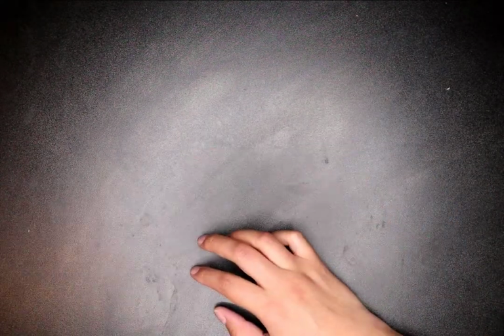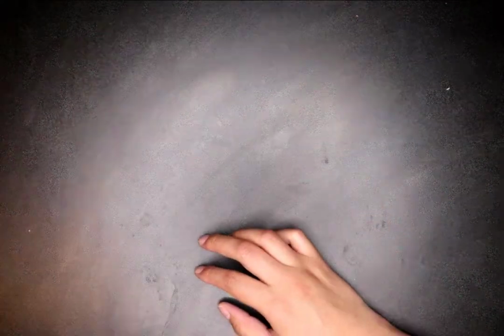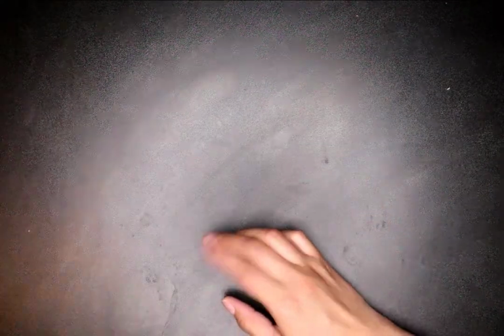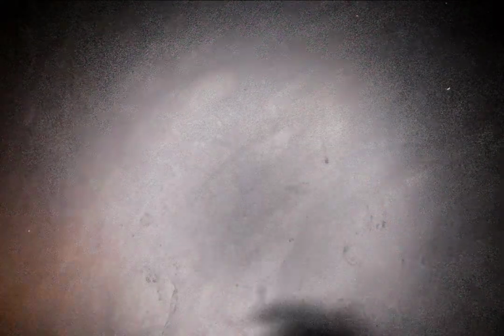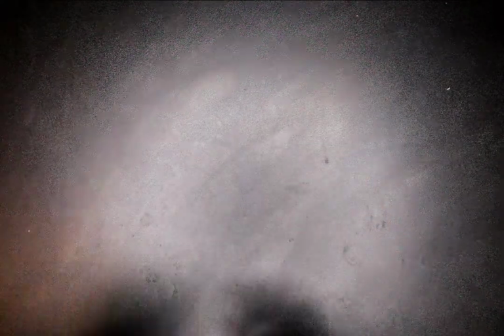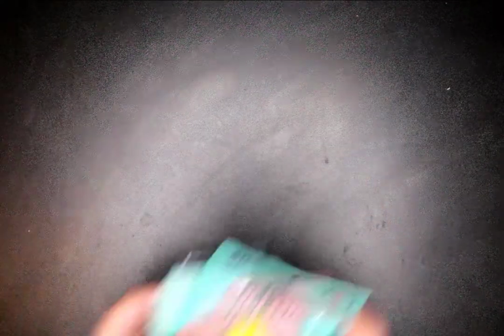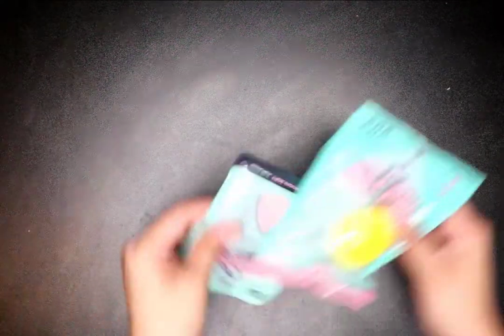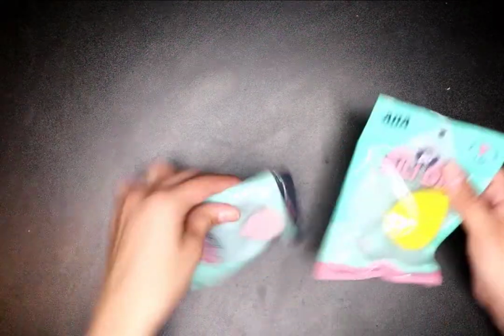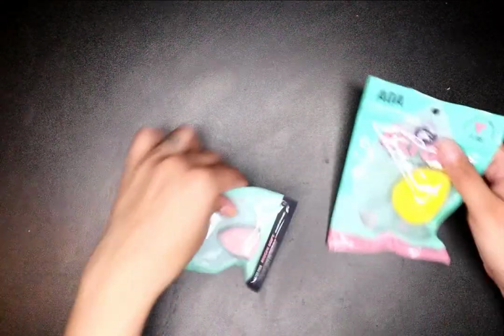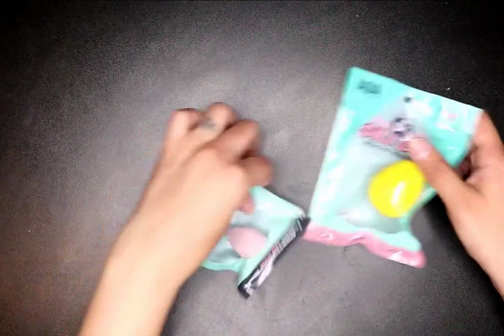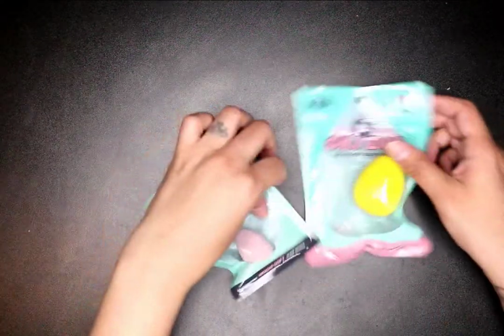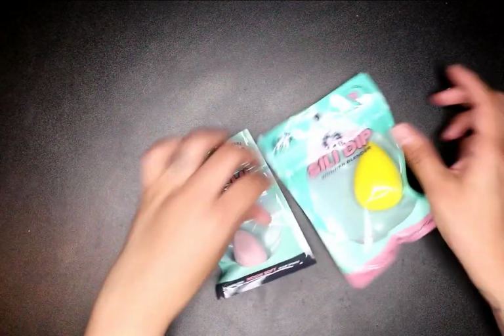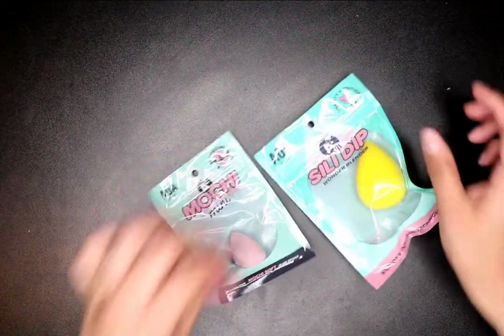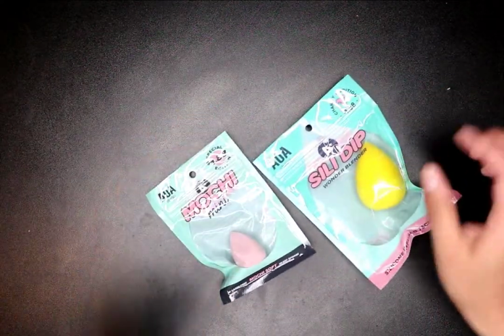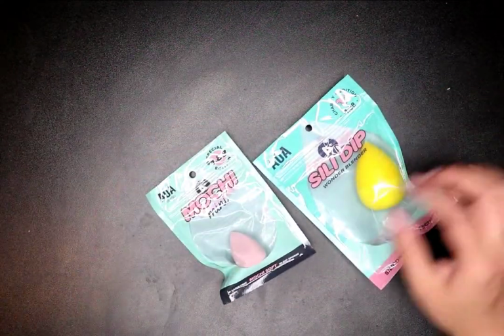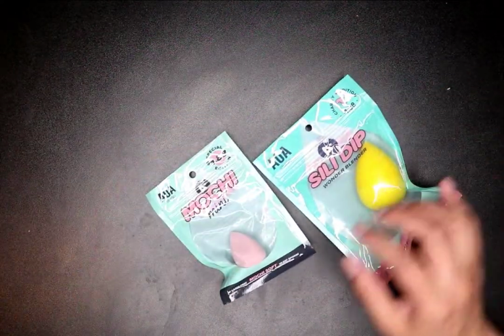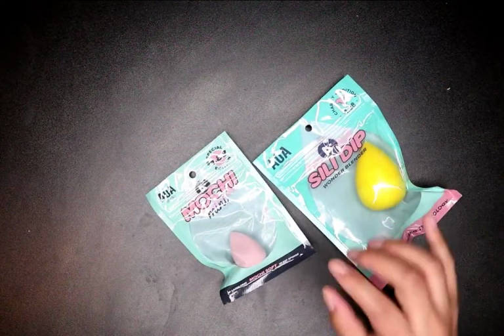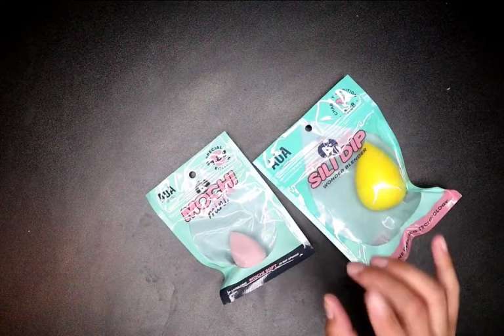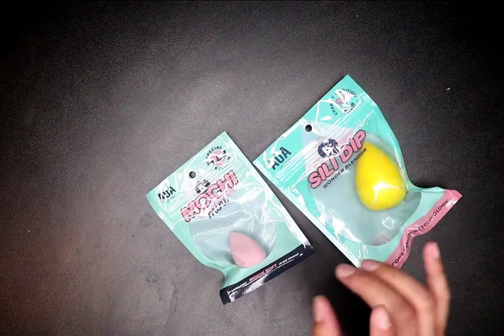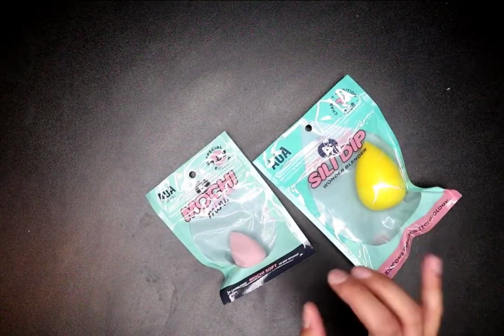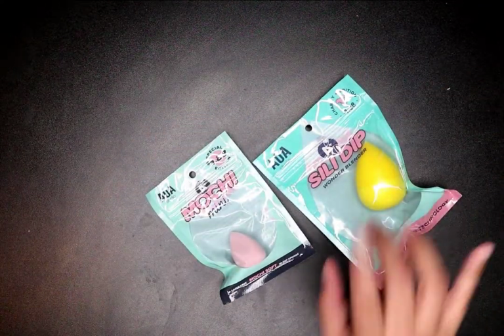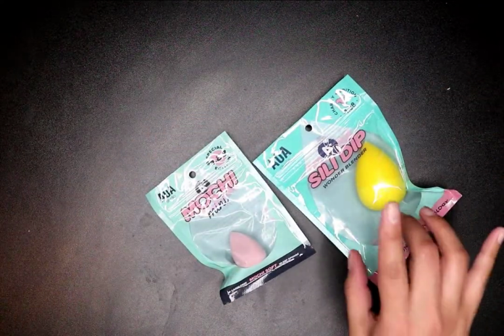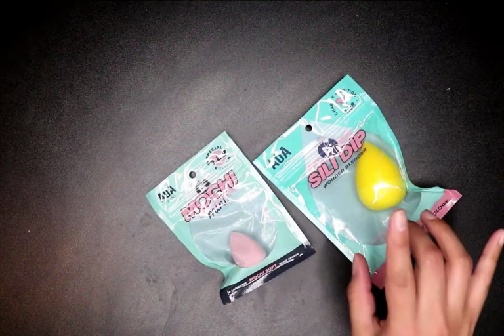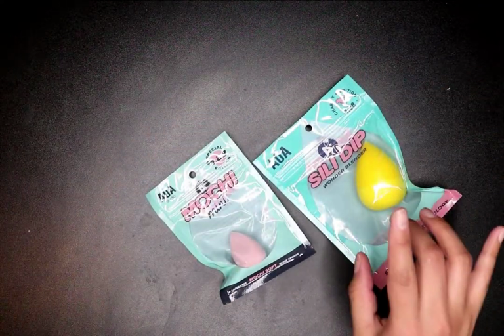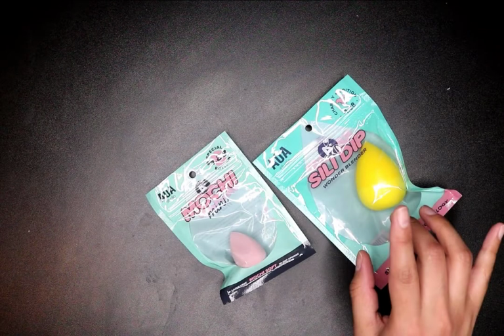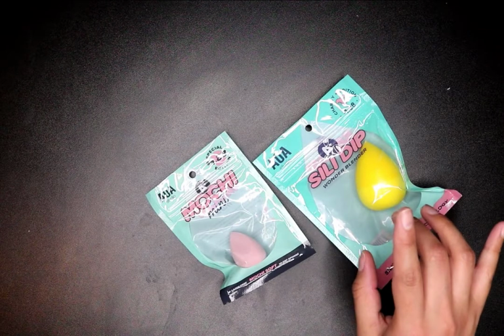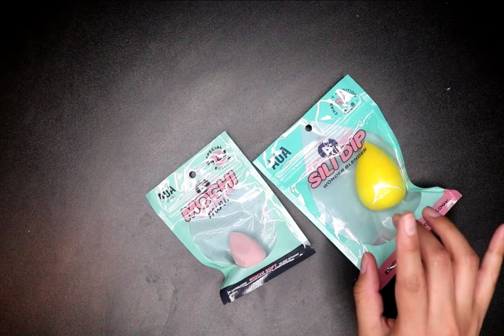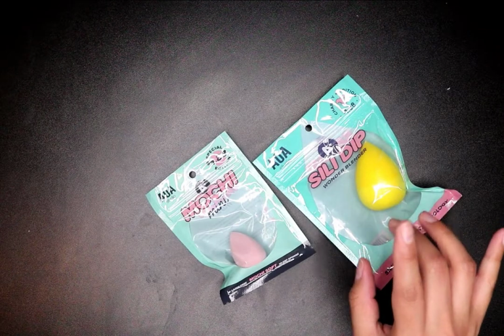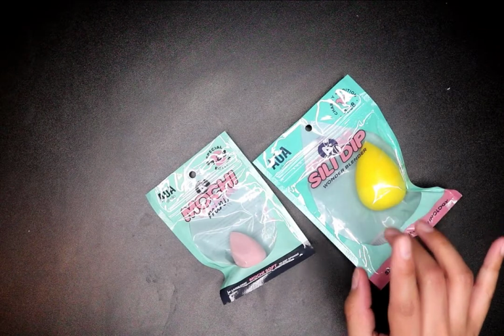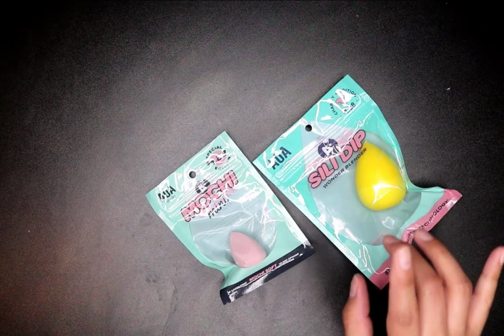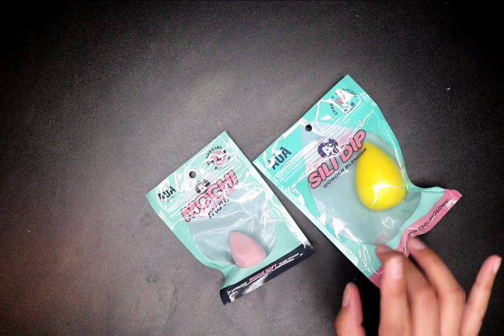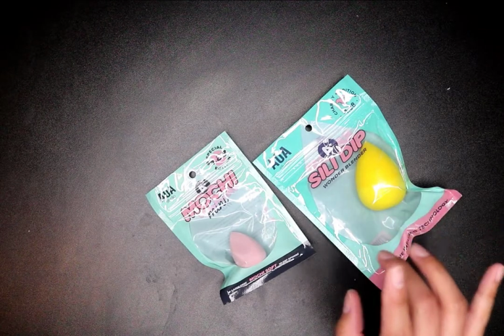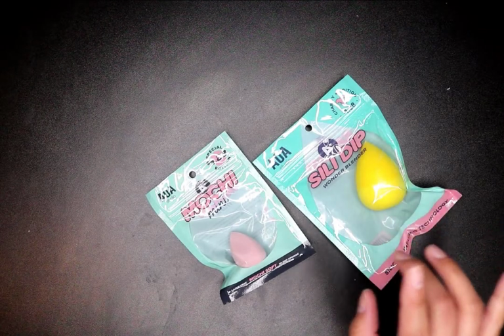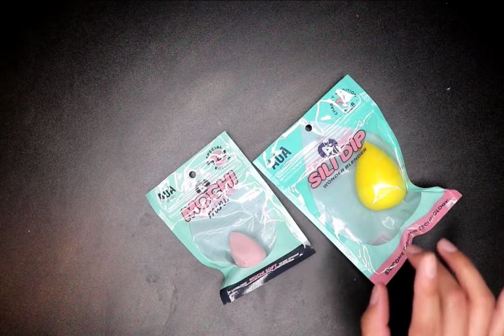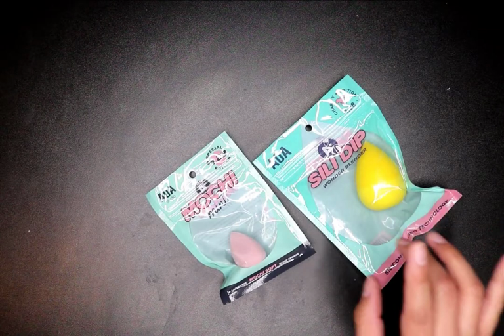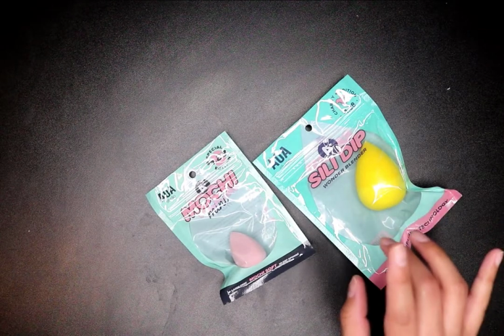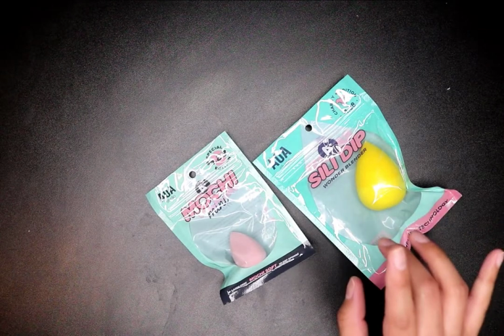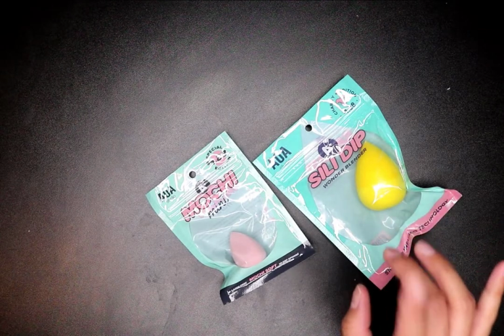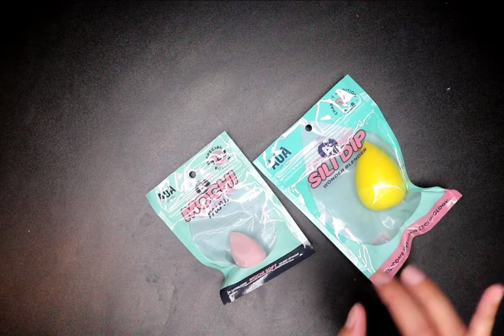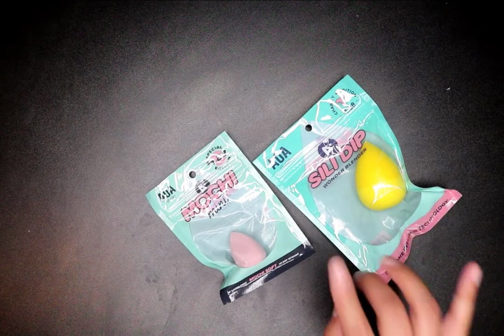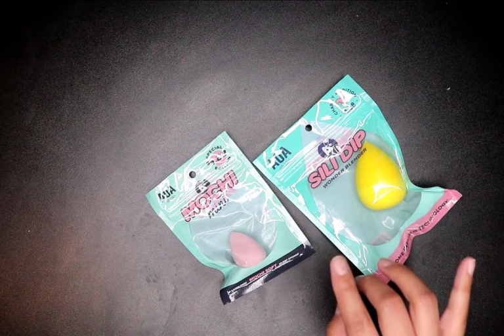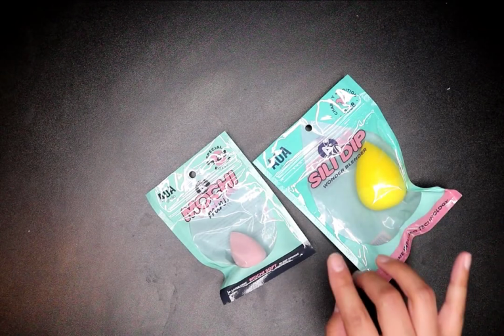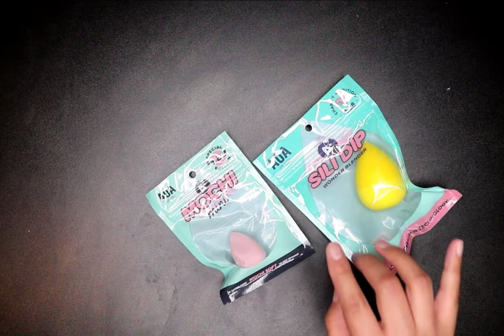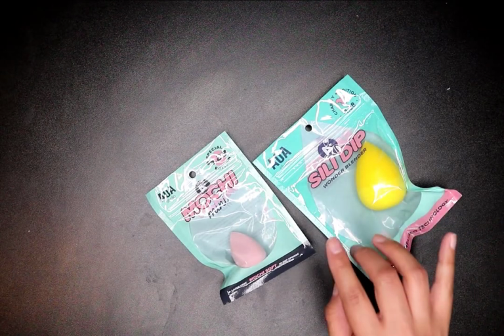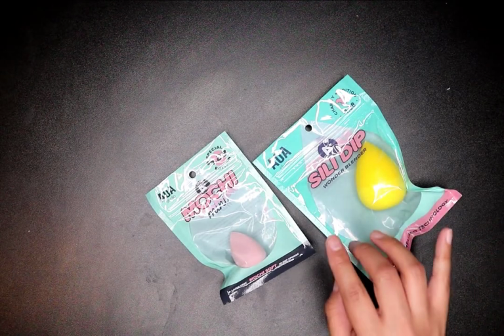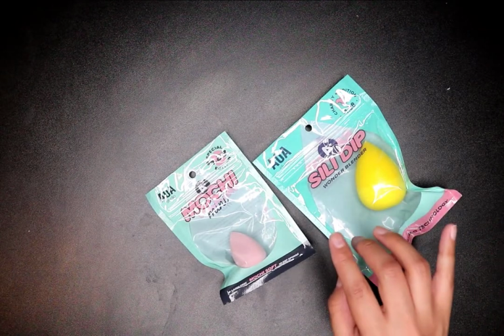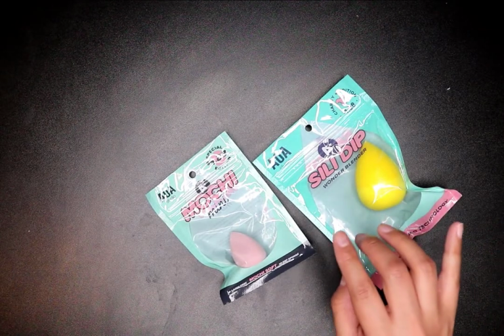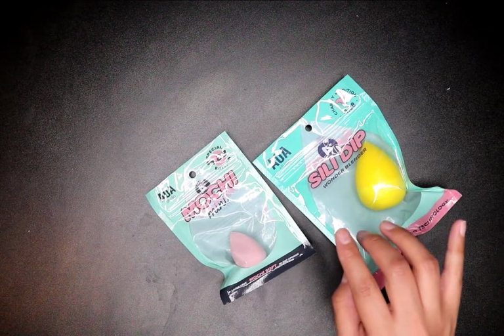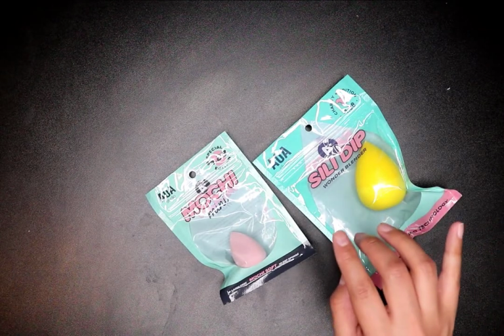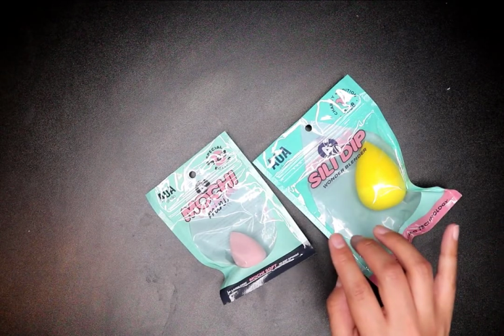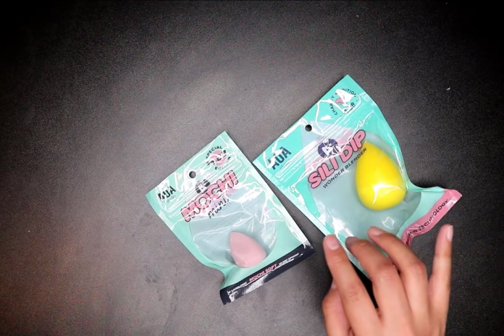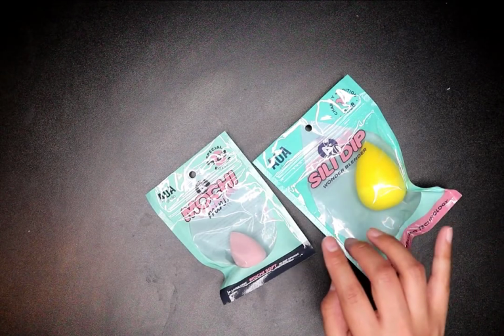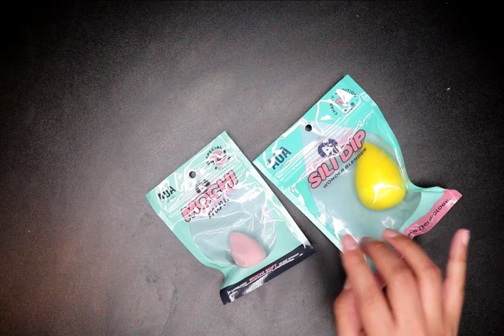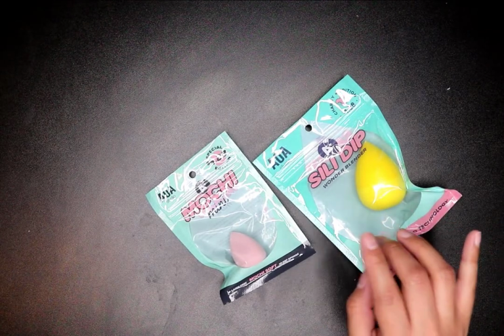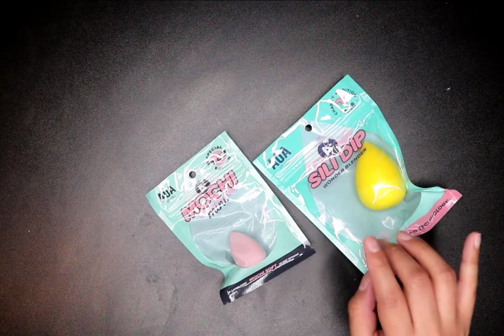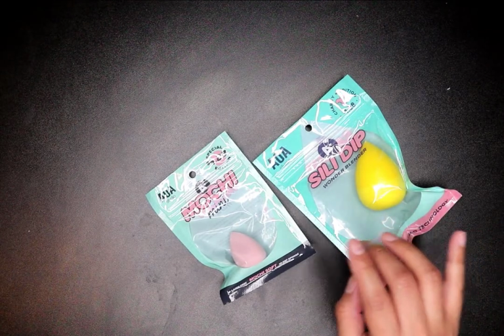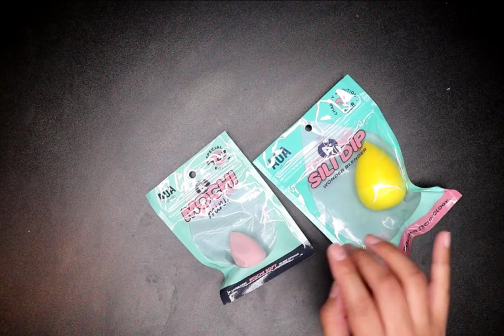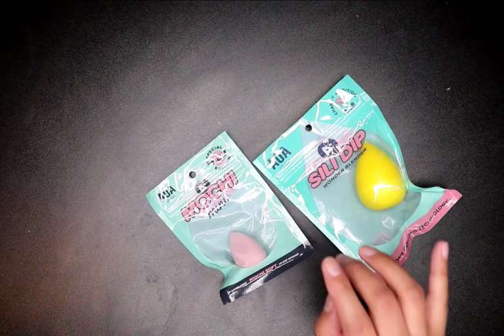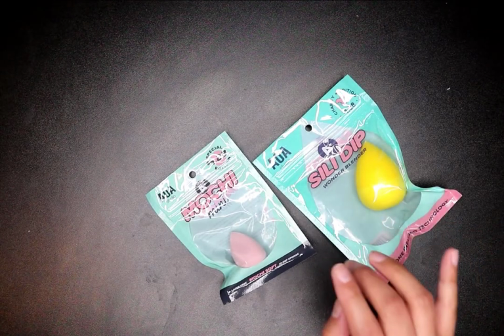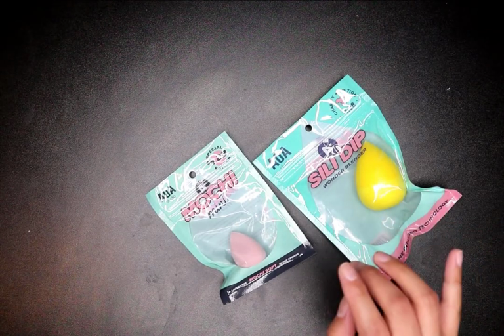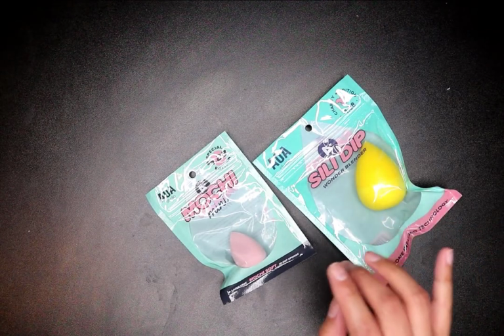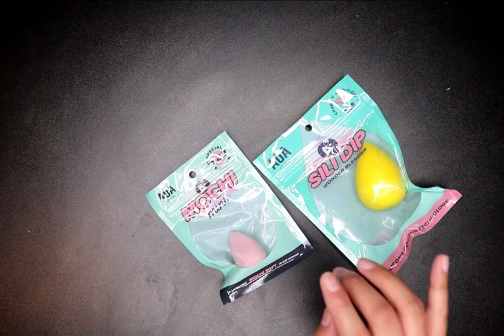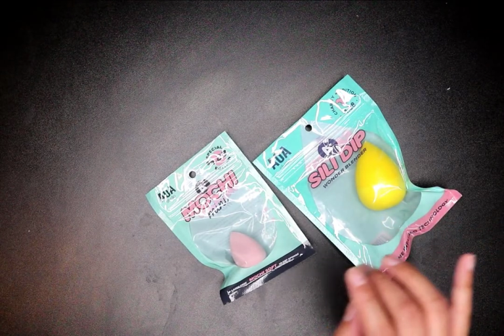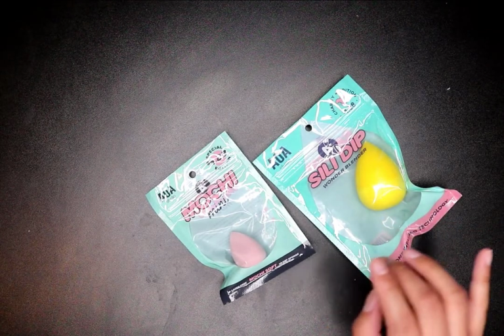I got some more beauty blenders. These I haven't tried yet — that's why I bought them. Let me see if I have another one.